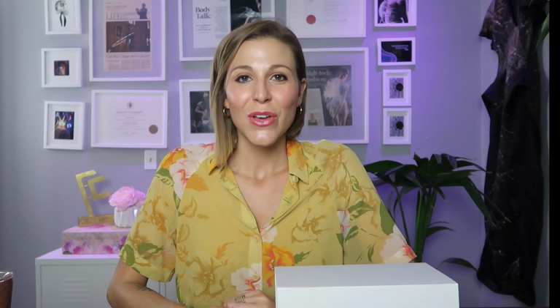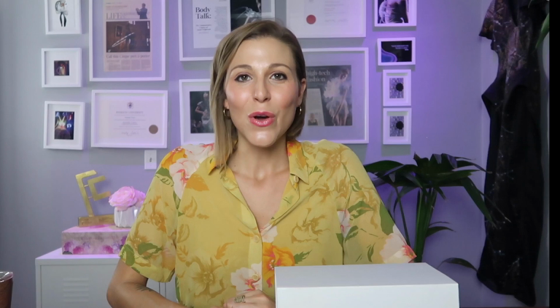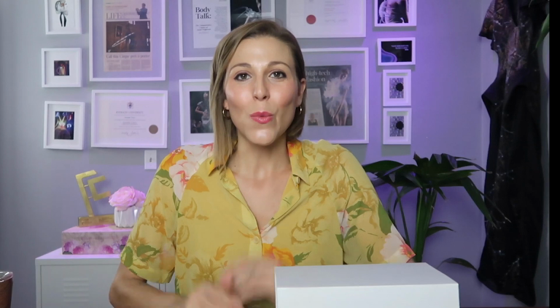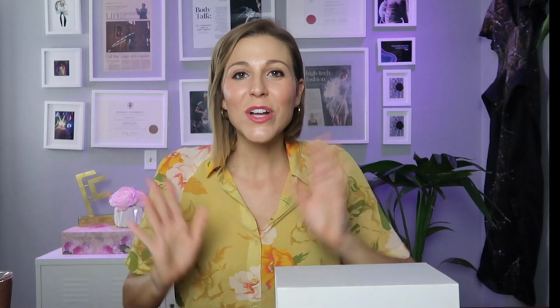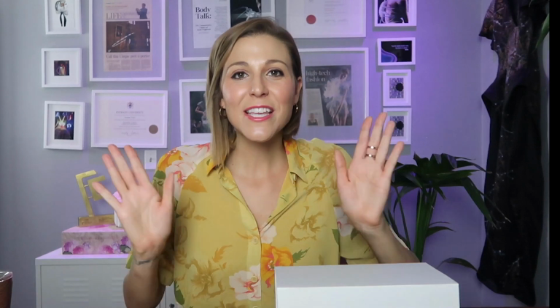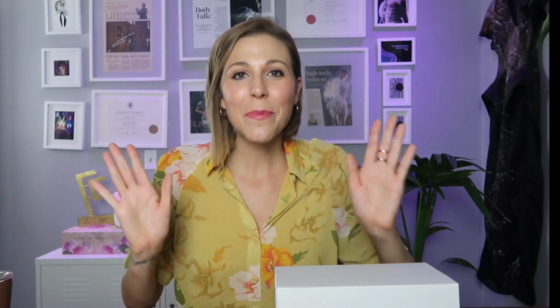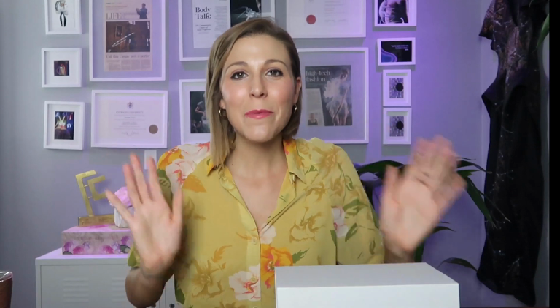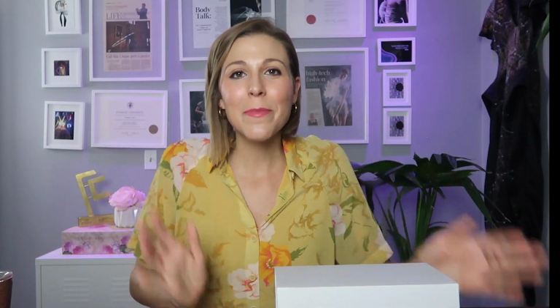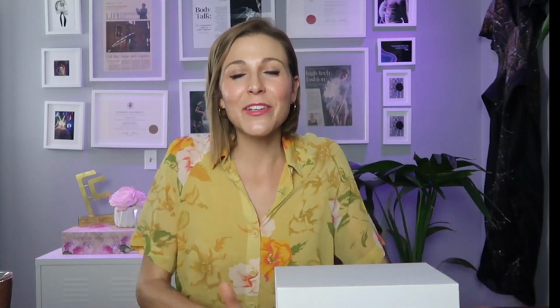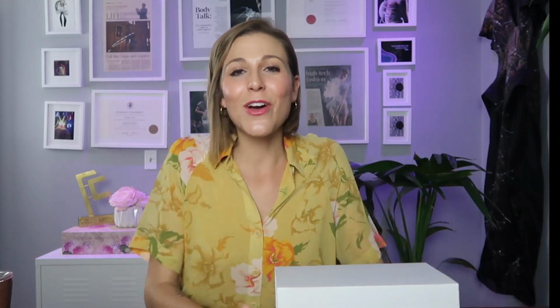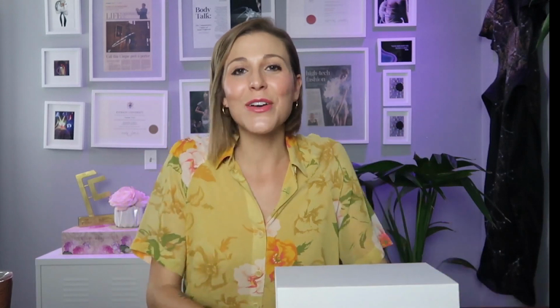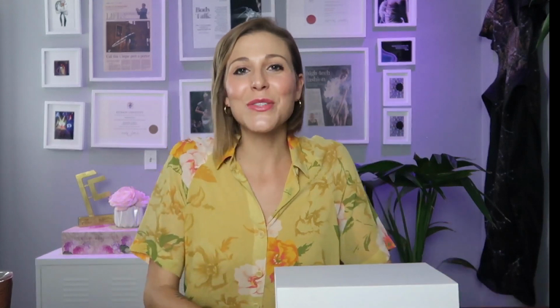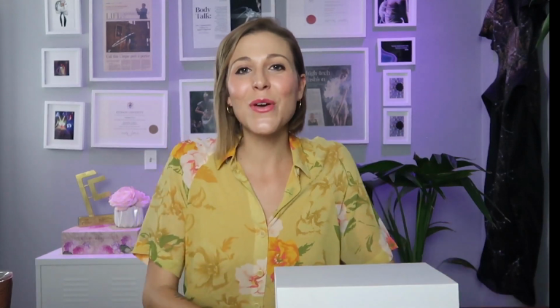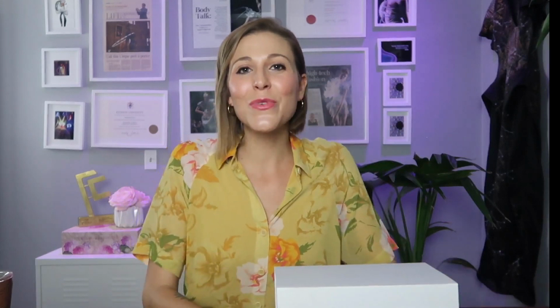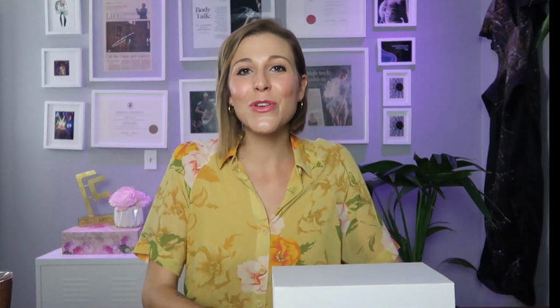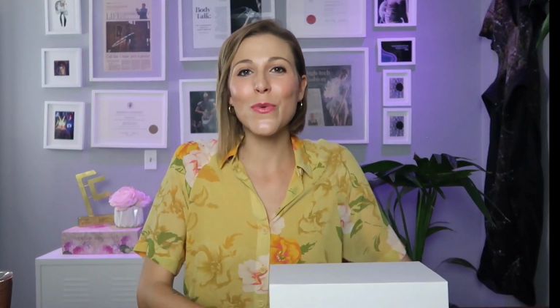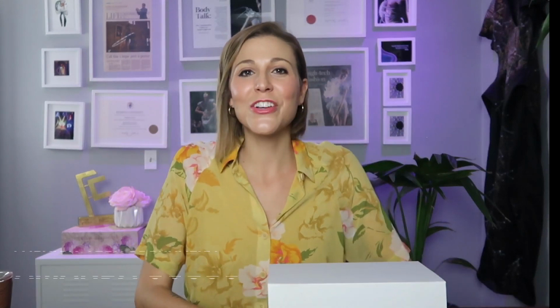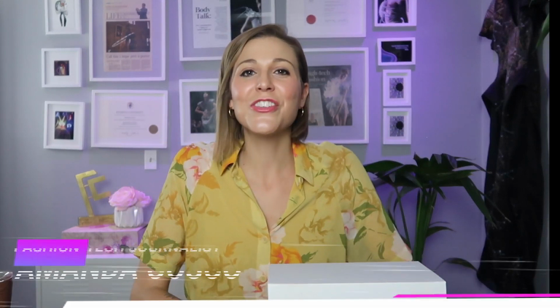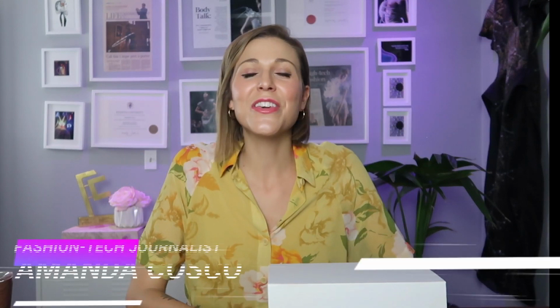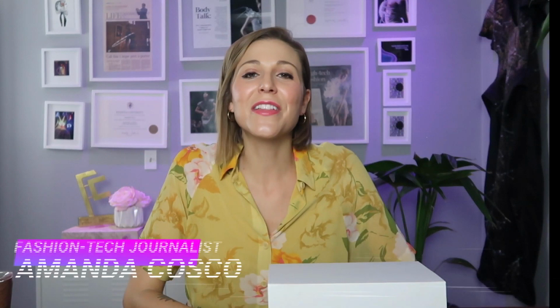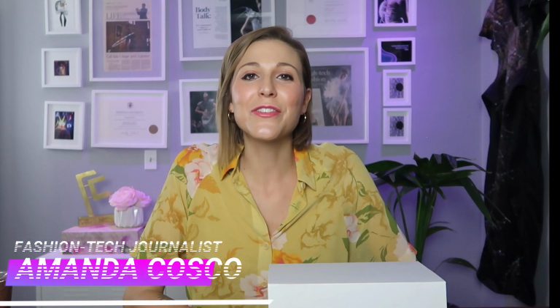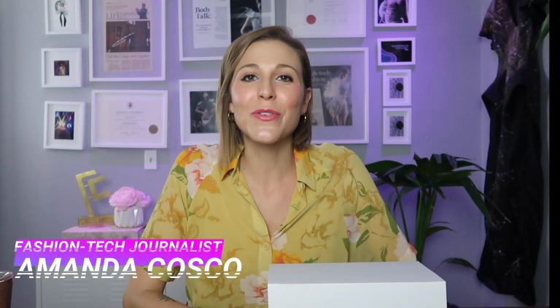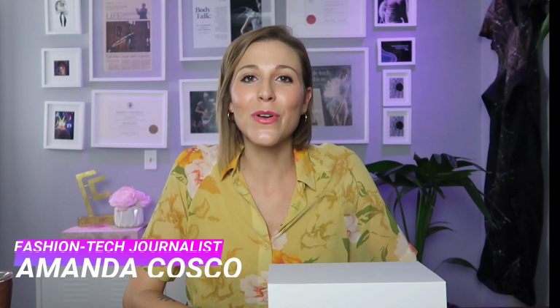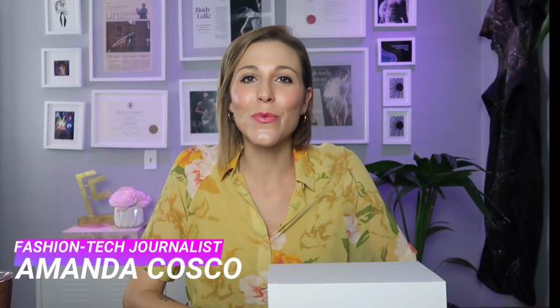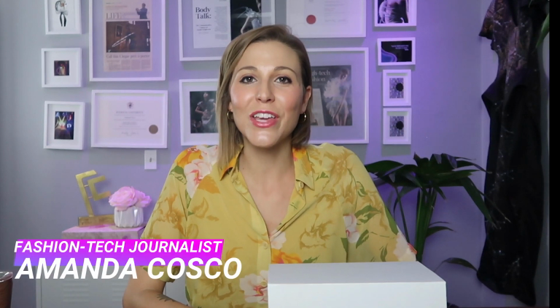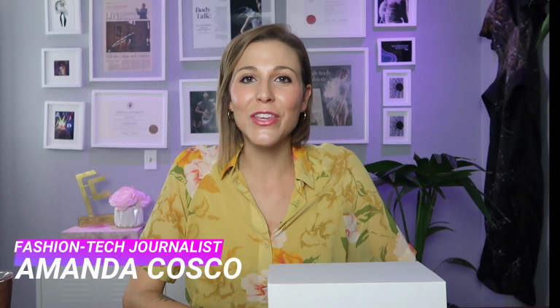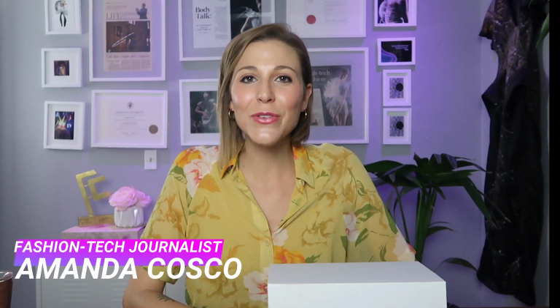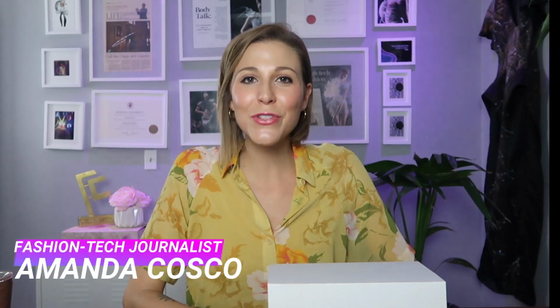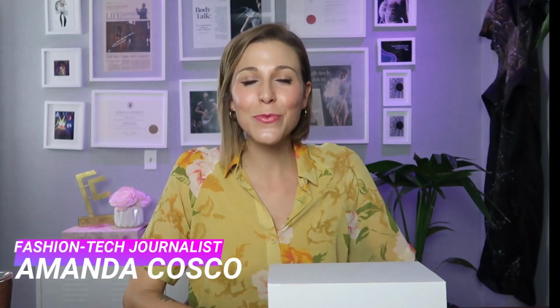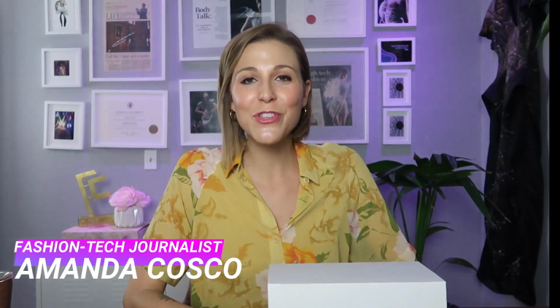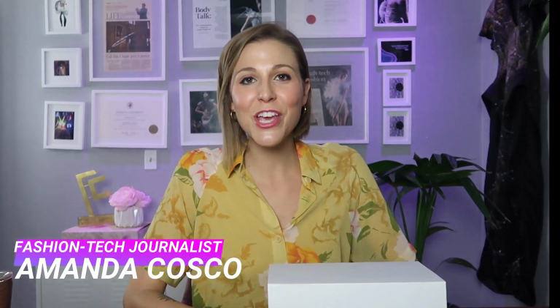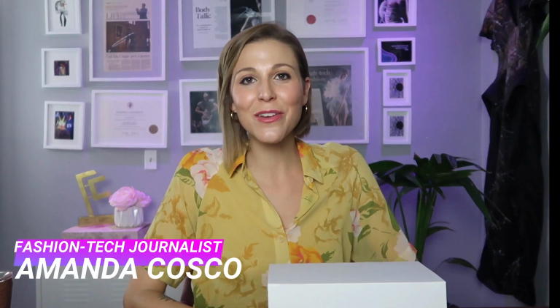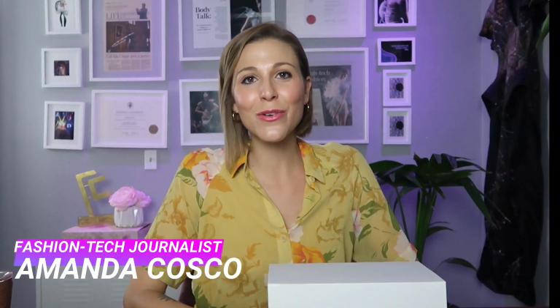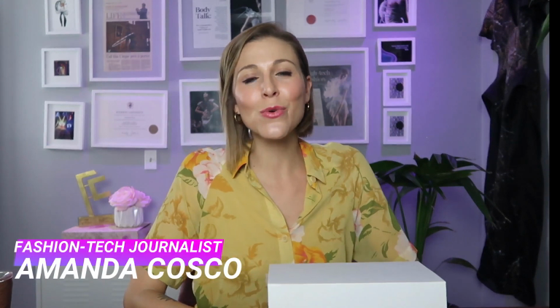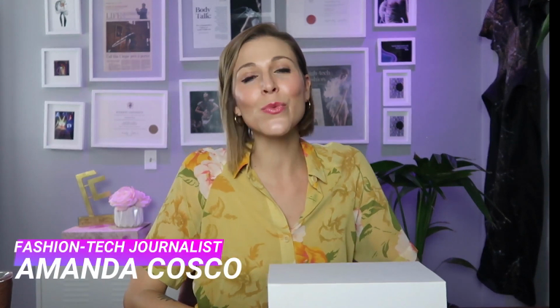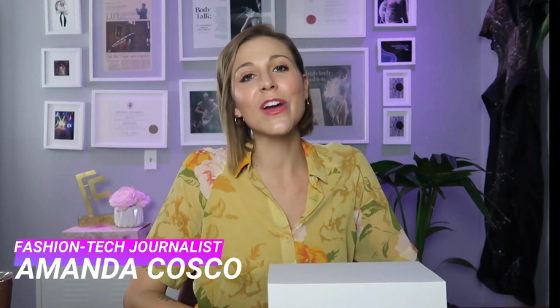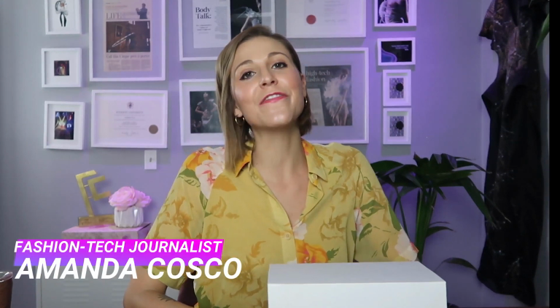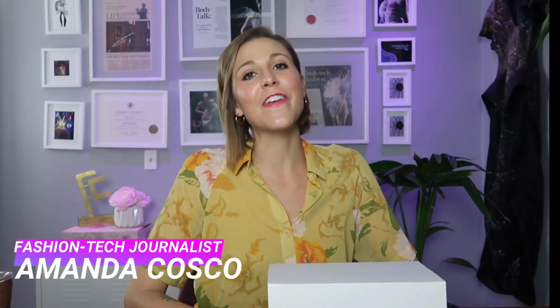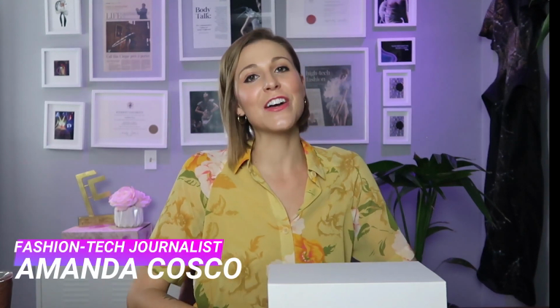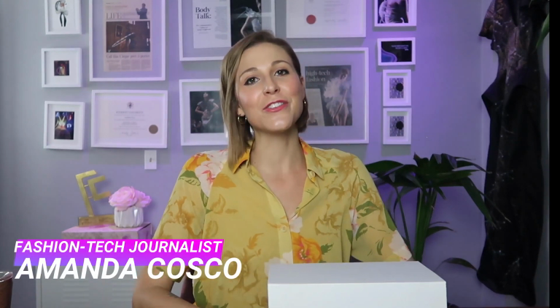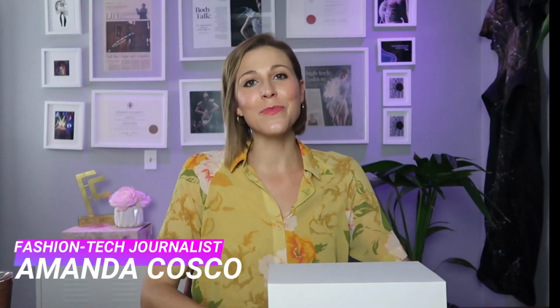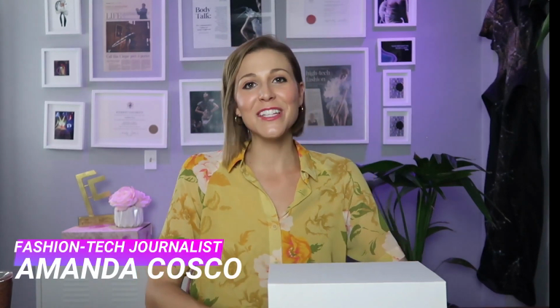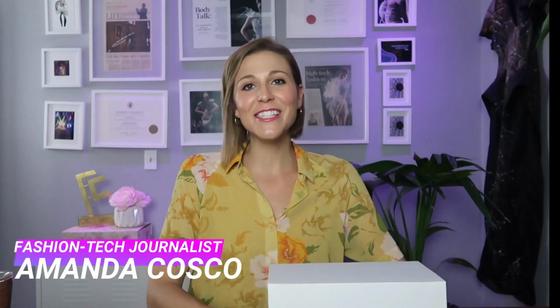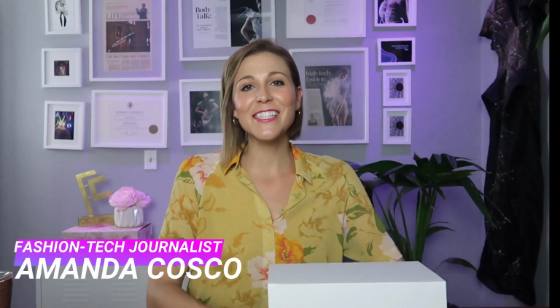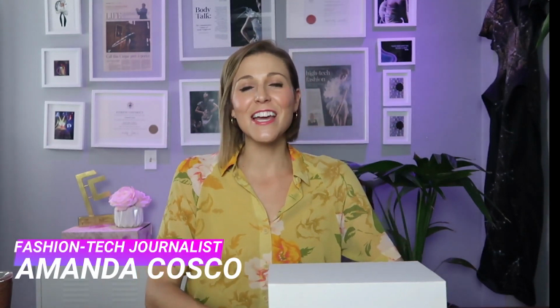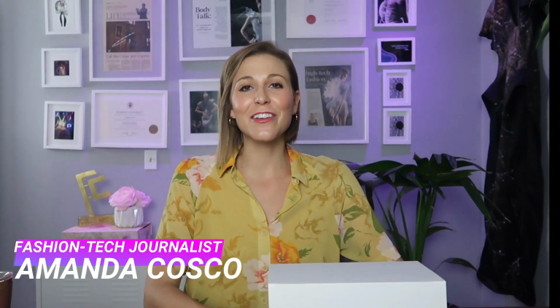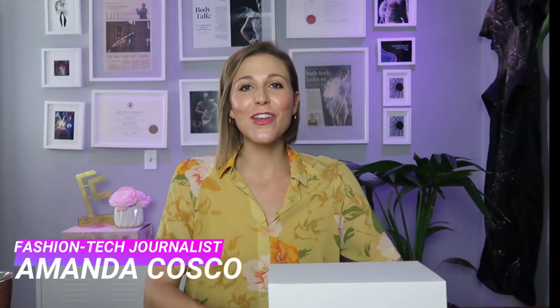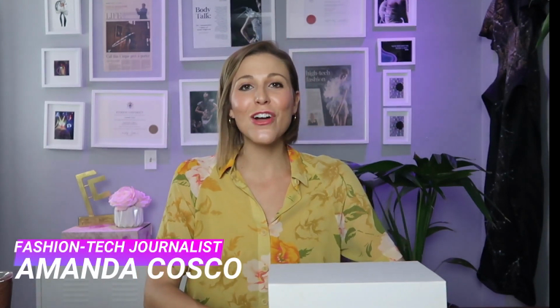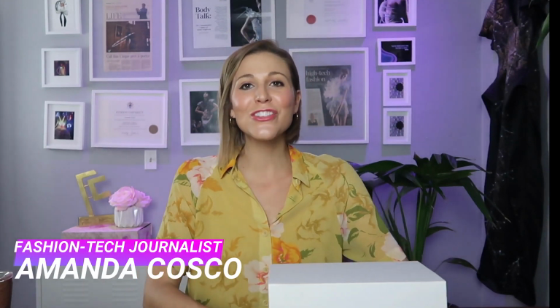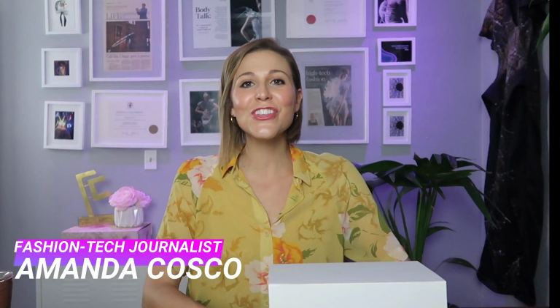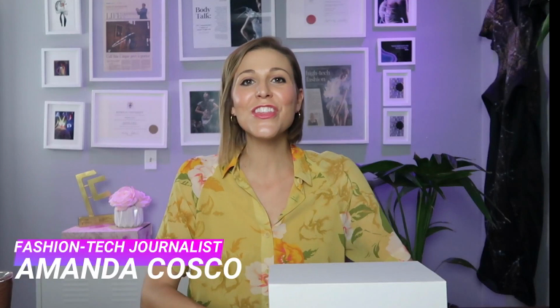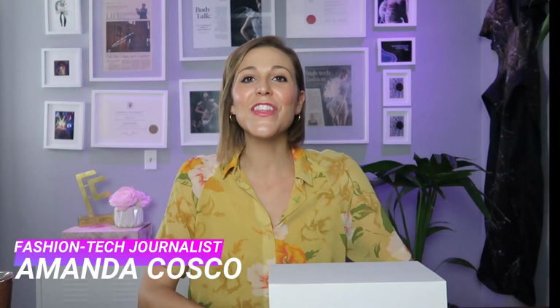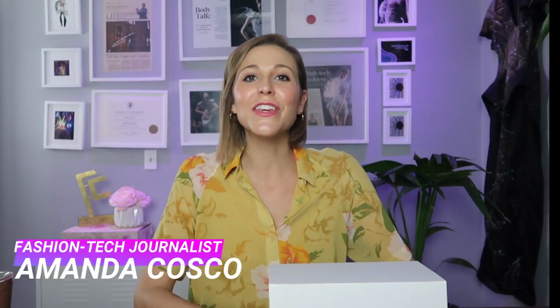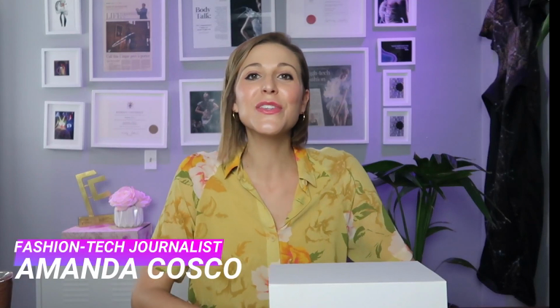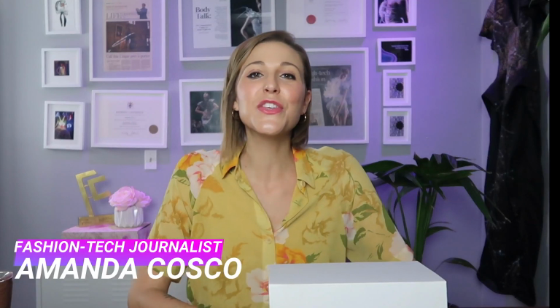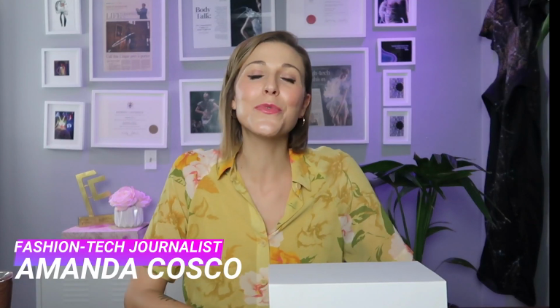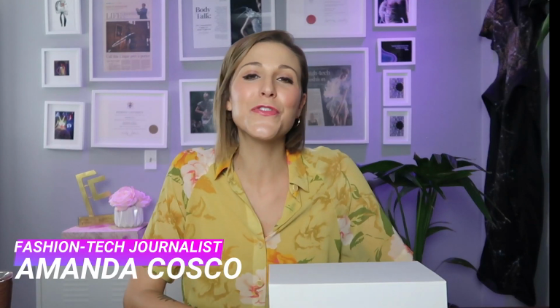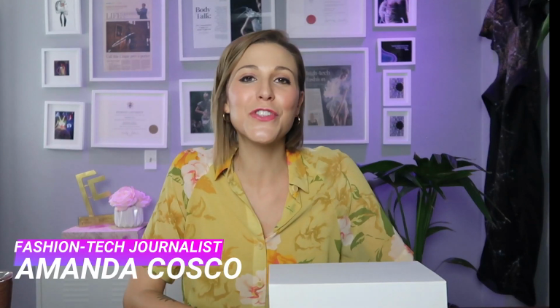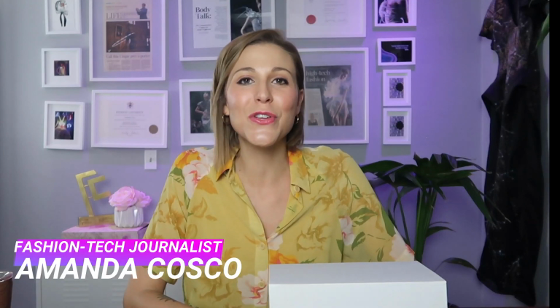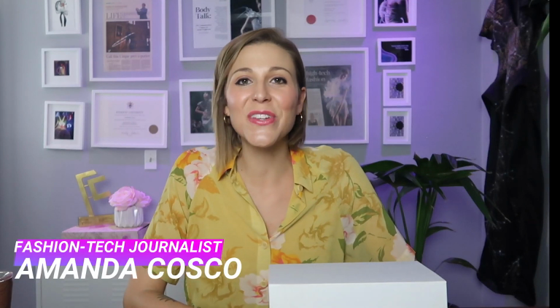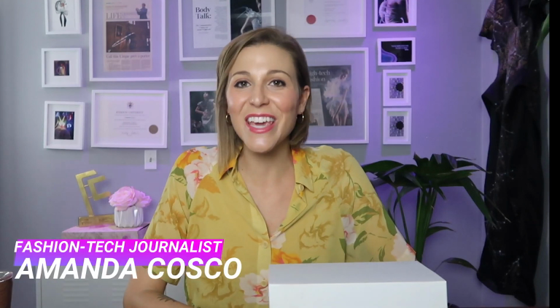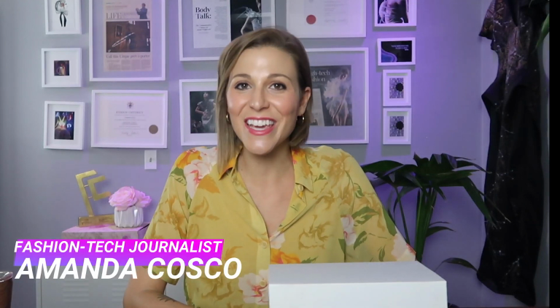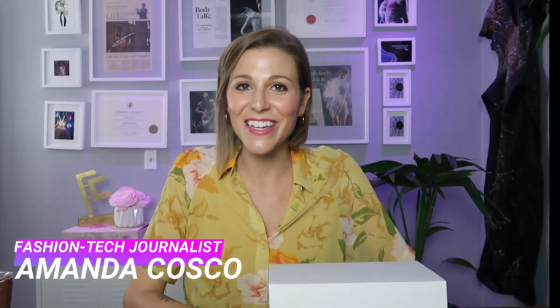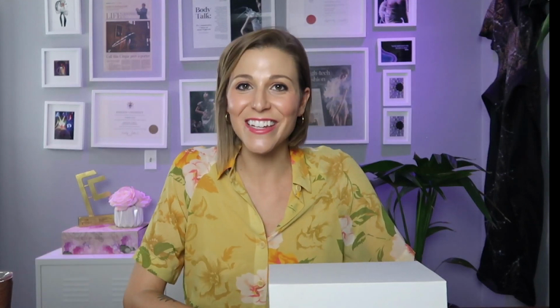What's up? I'm Amanda Cosco and you're watching the Electric Runway YouTube channel where fashion meets technology. Thank you so much for tuning in.